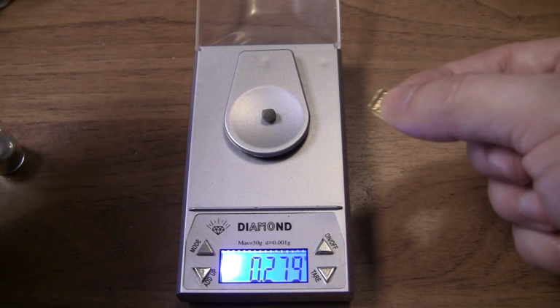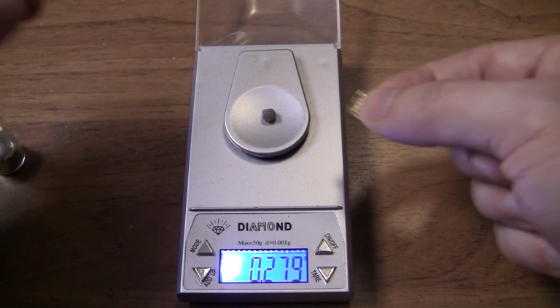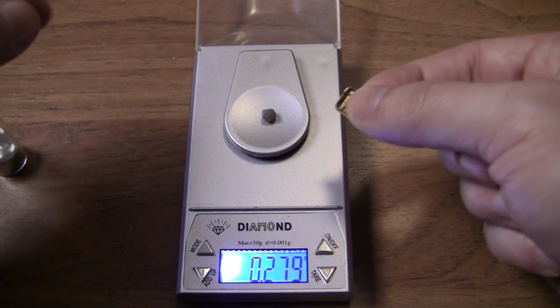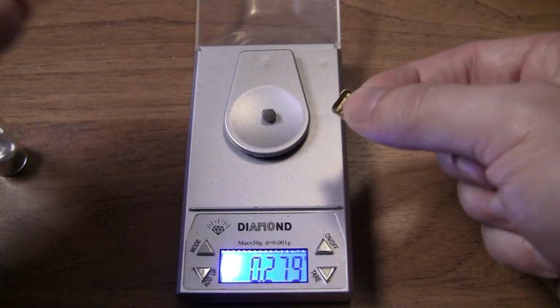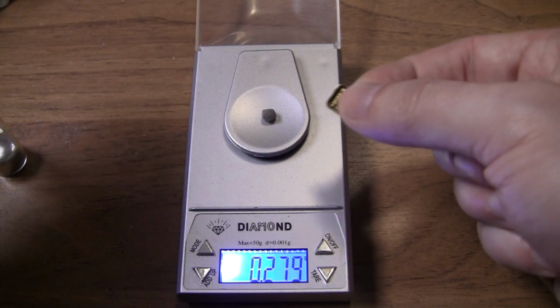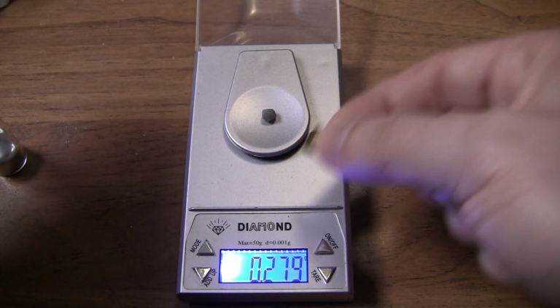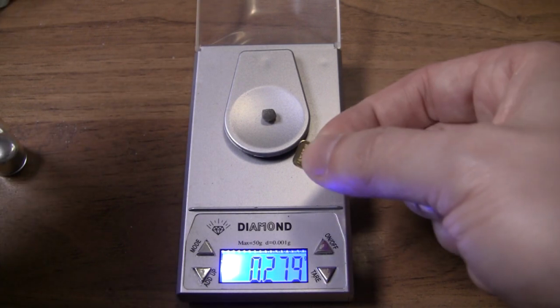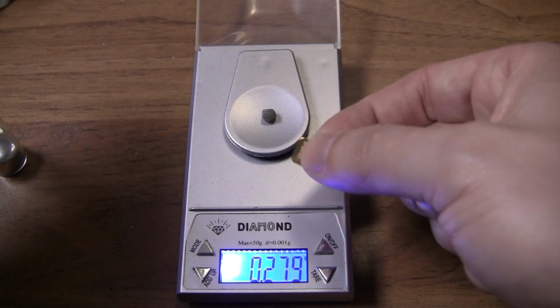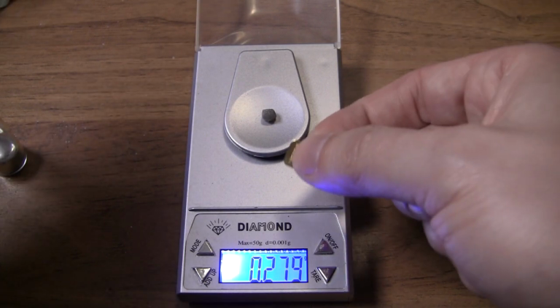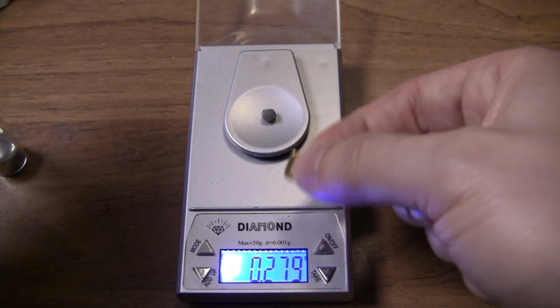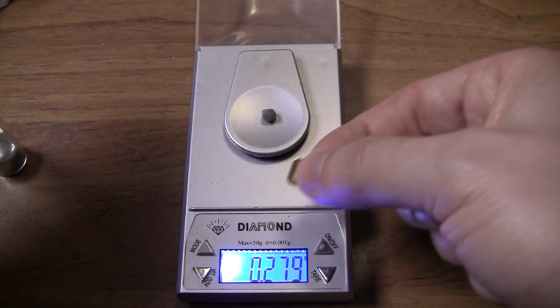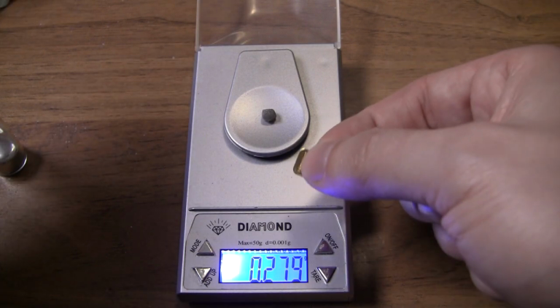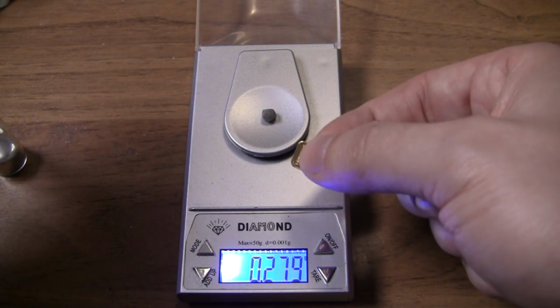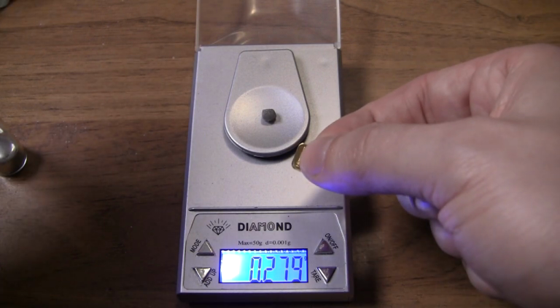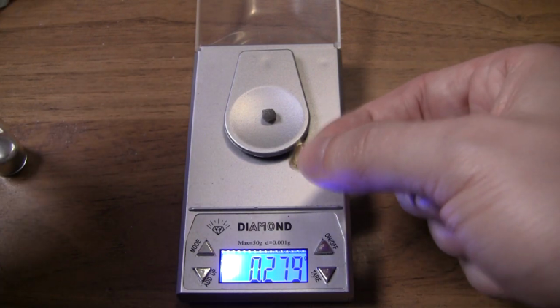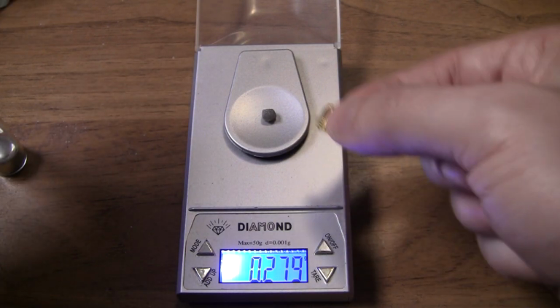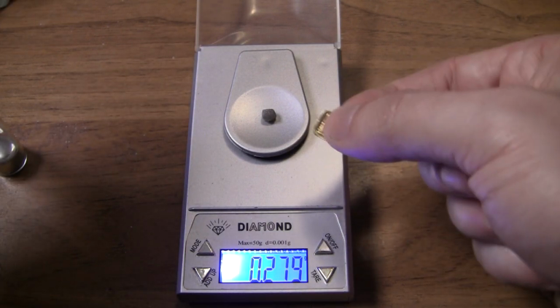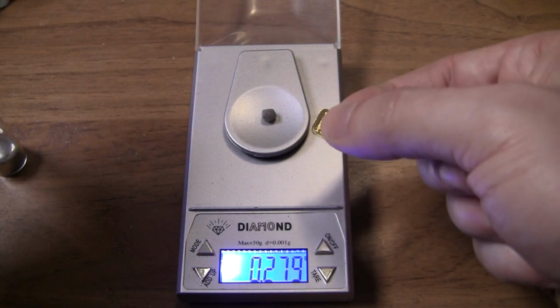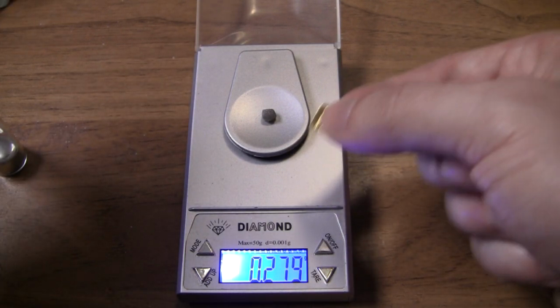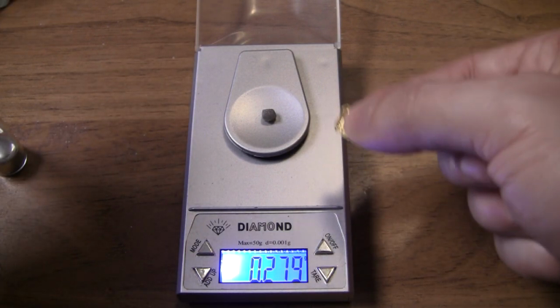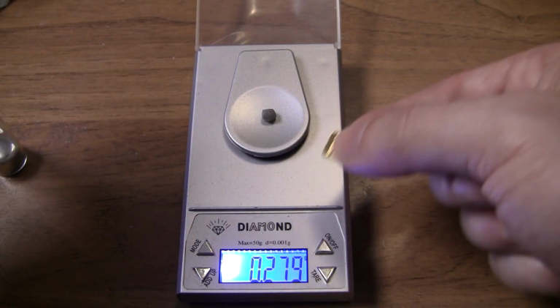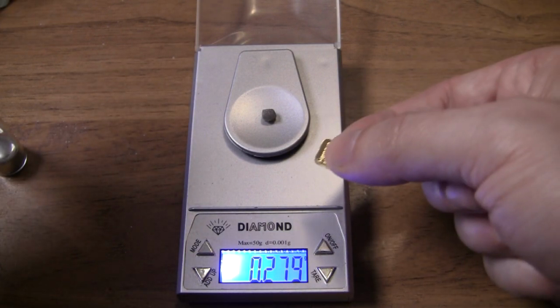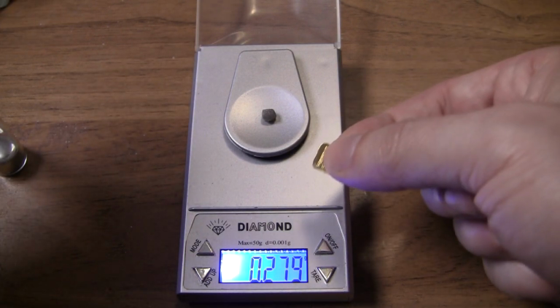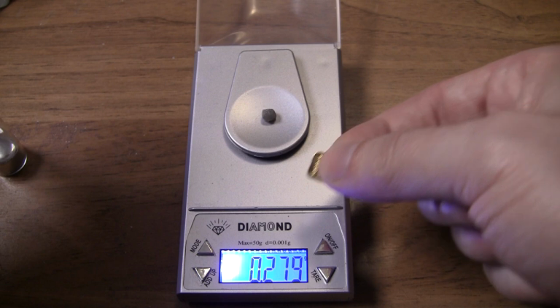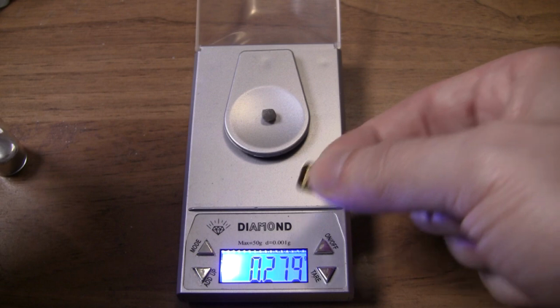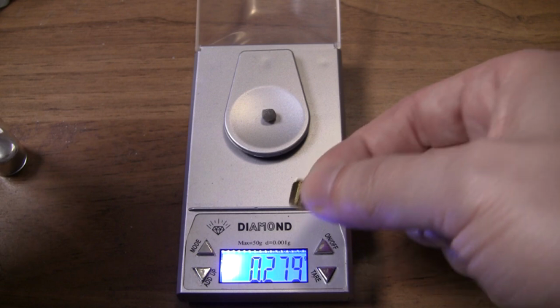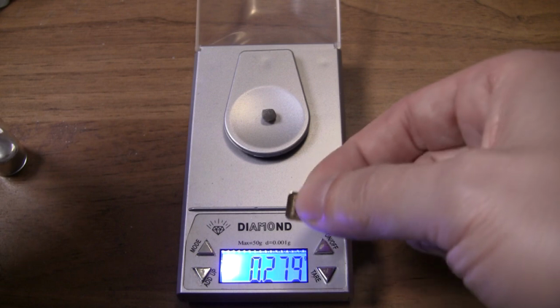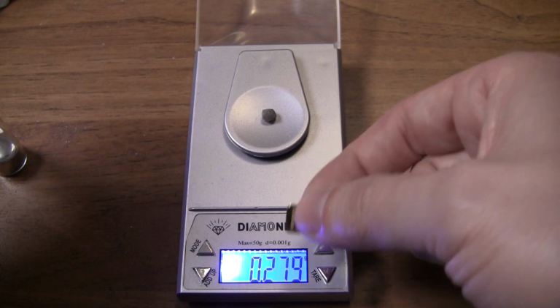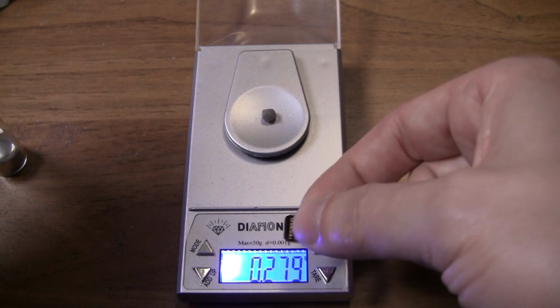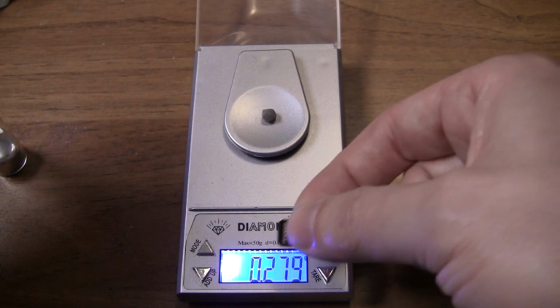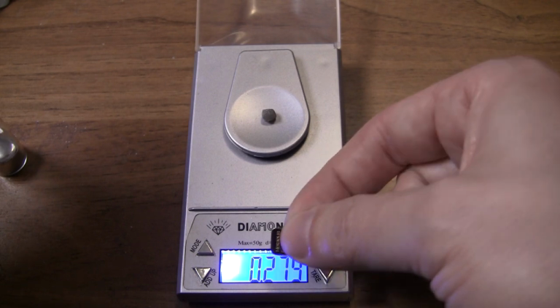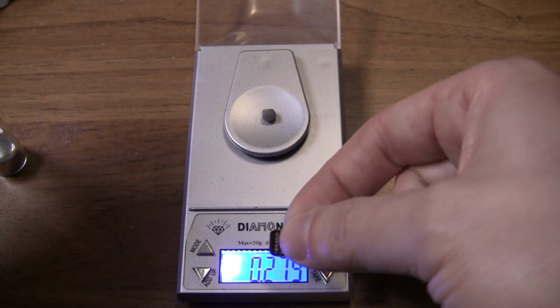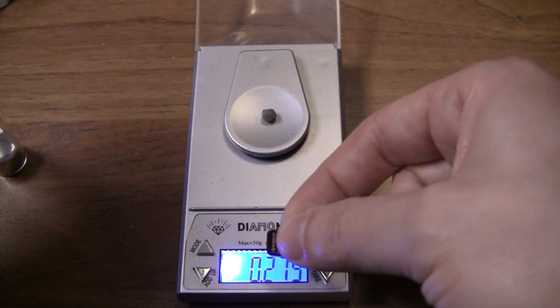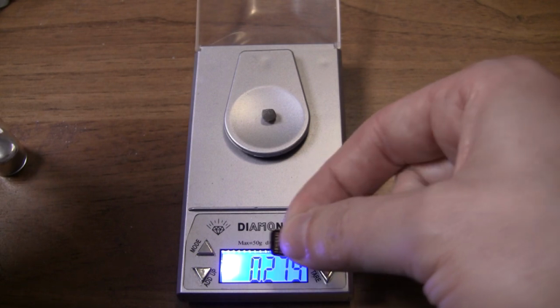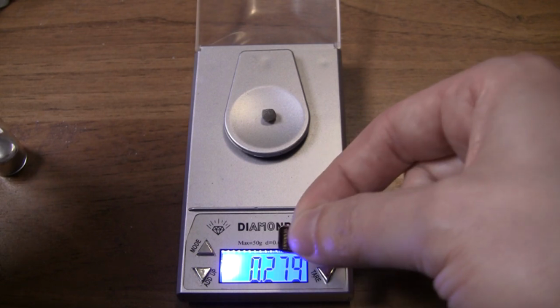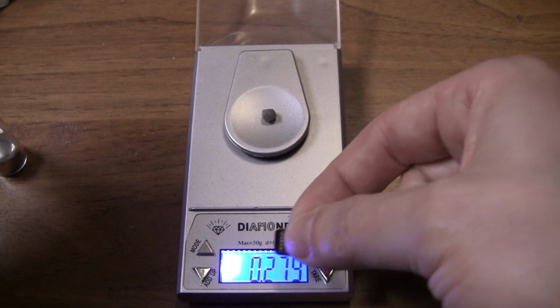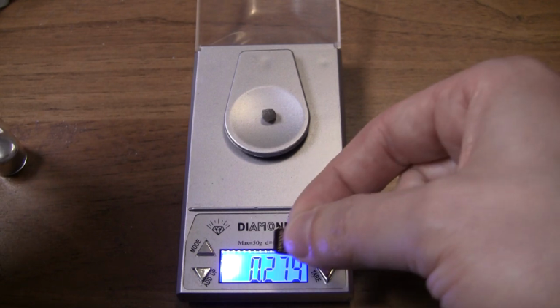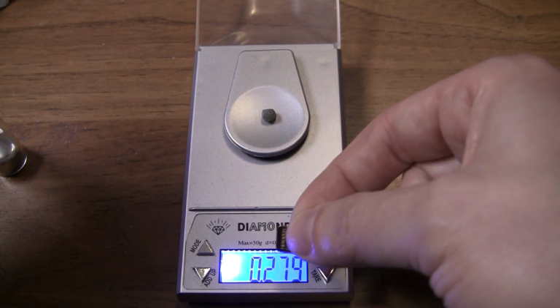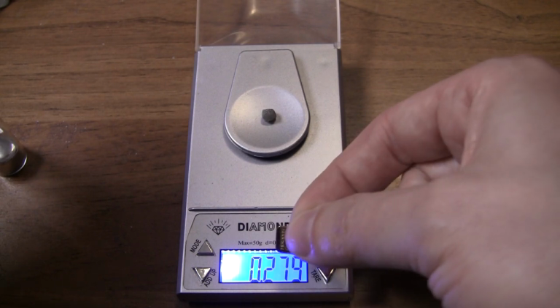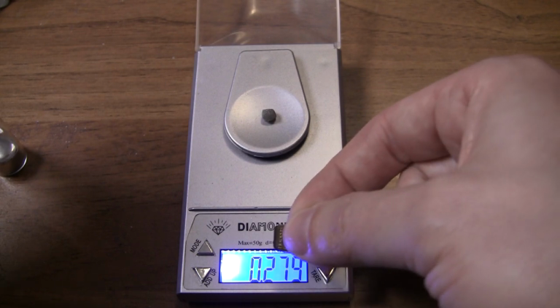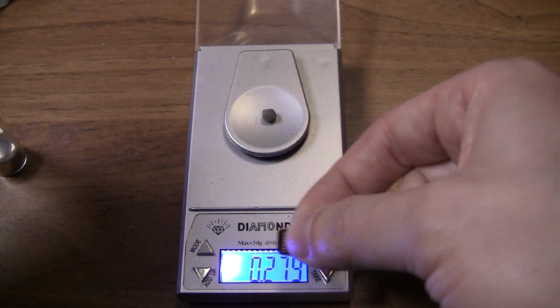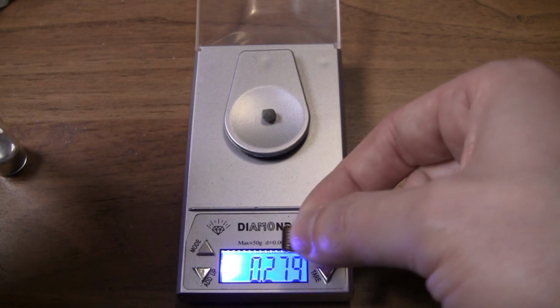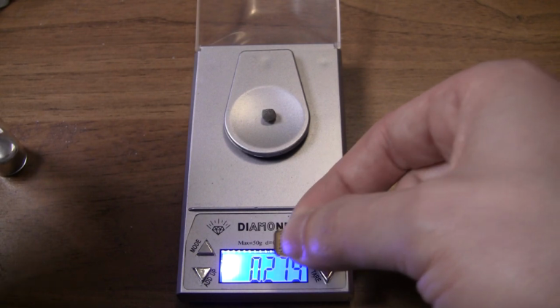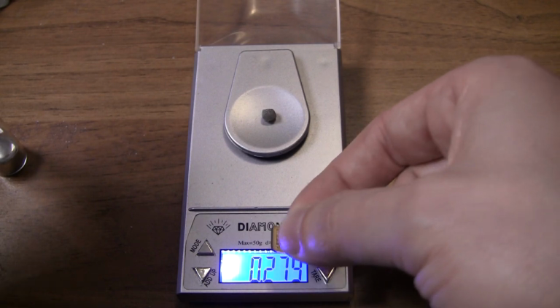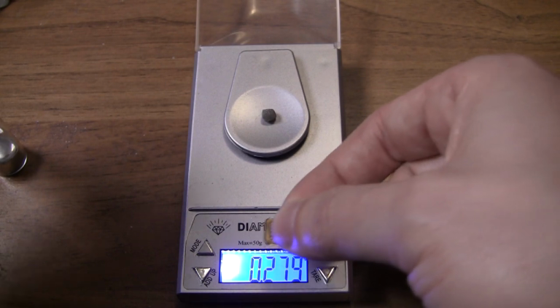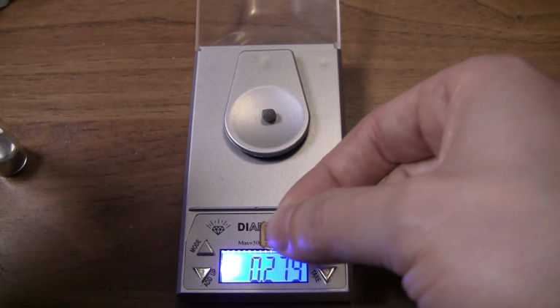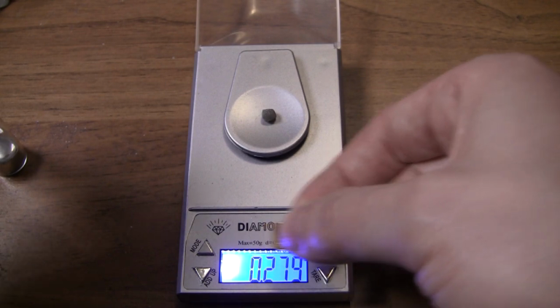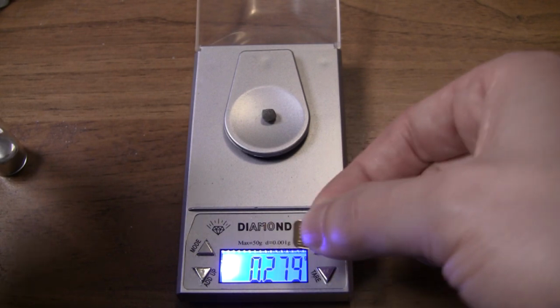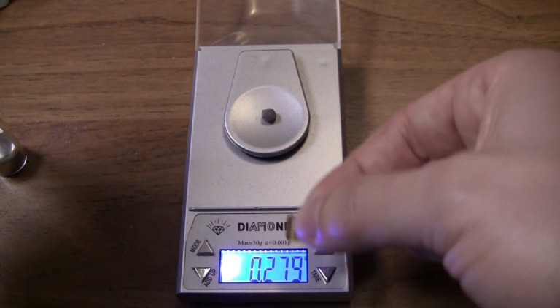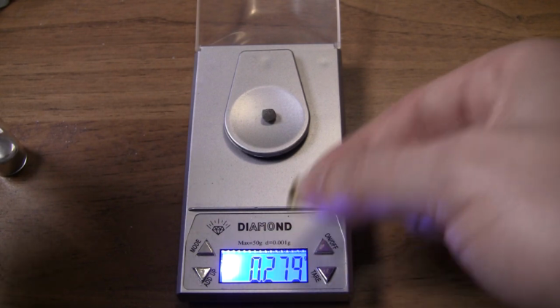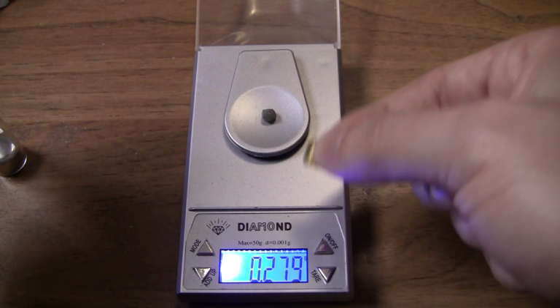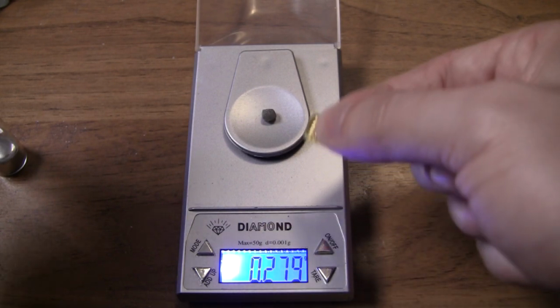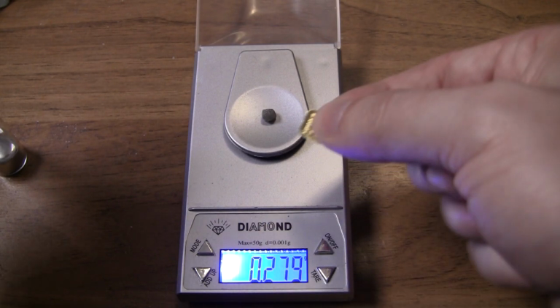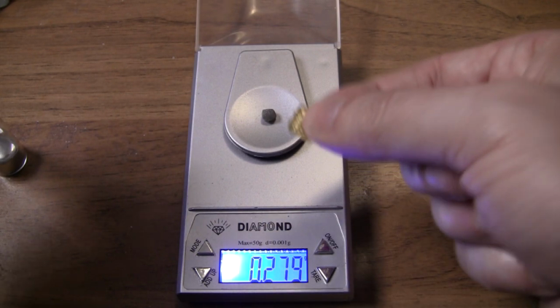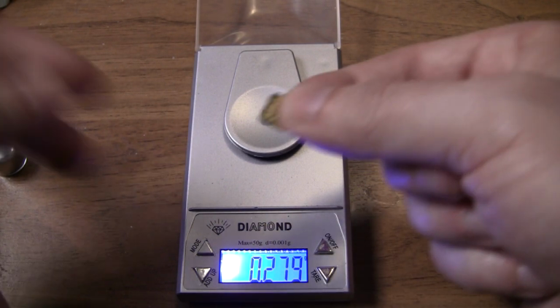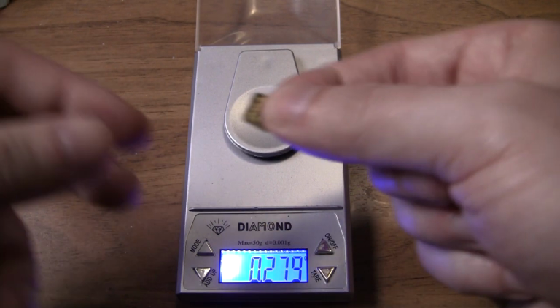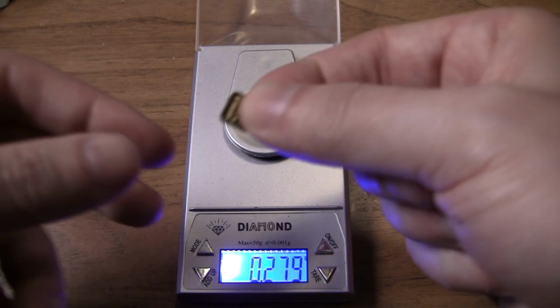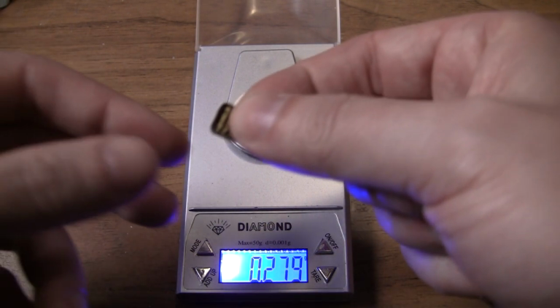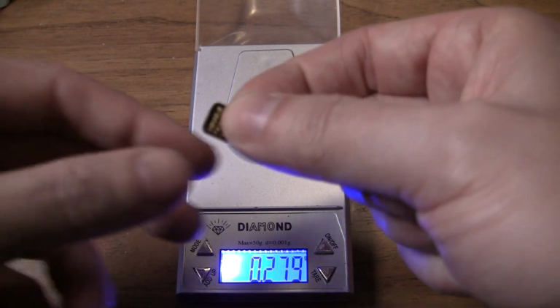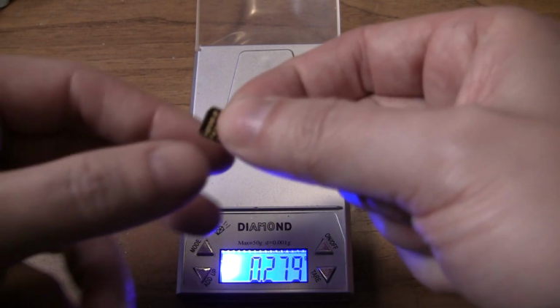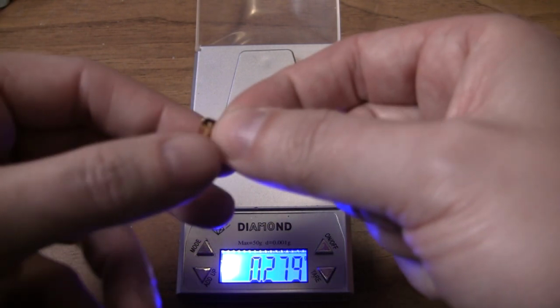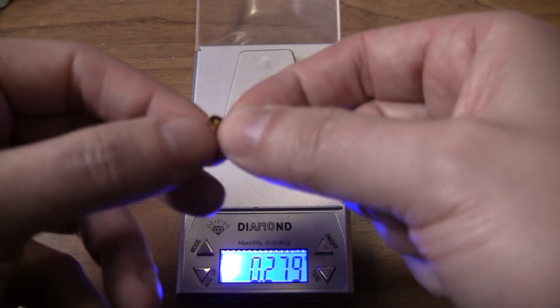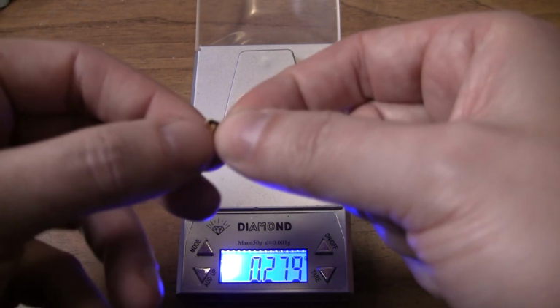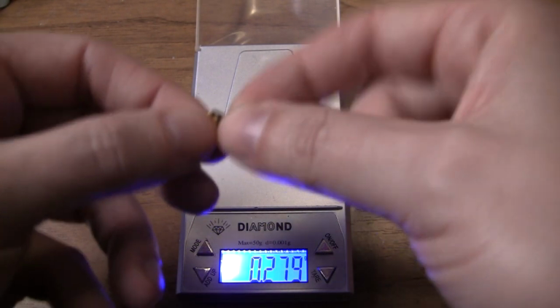The diamond weighs about 0.3 grams. Diamonds are usually measured in carats, and a carat is 0.2 grams, so that's about a one and a half carat diamond.